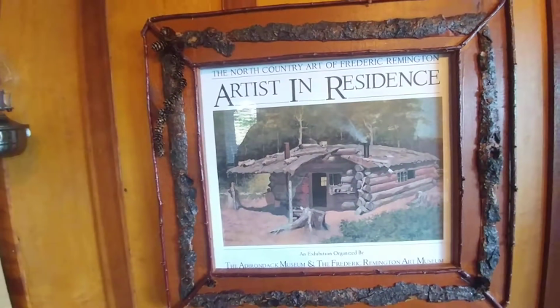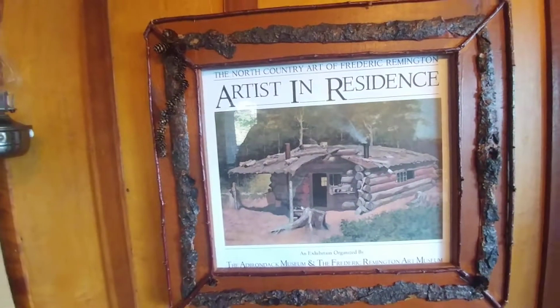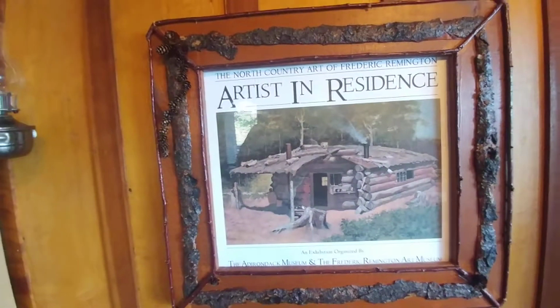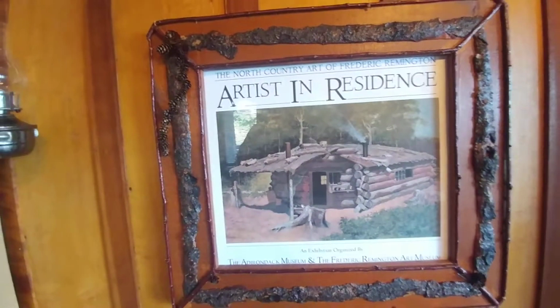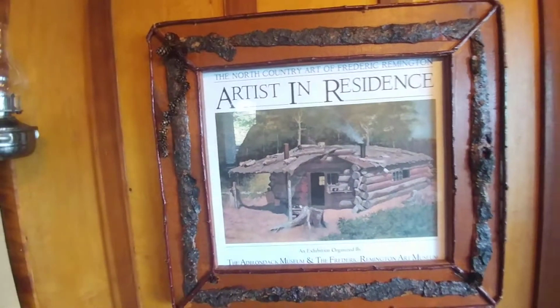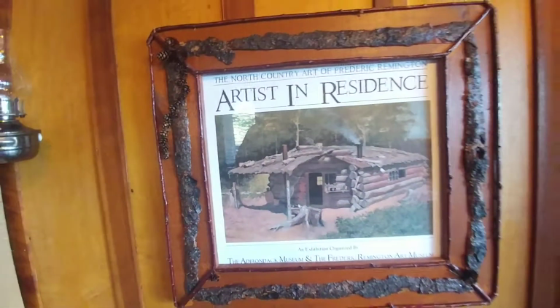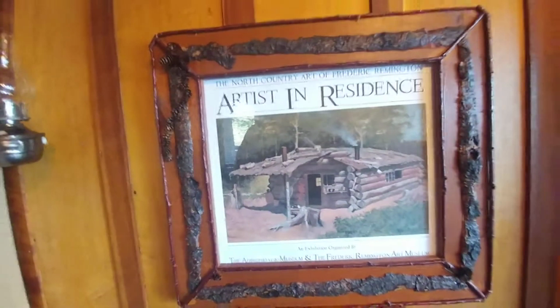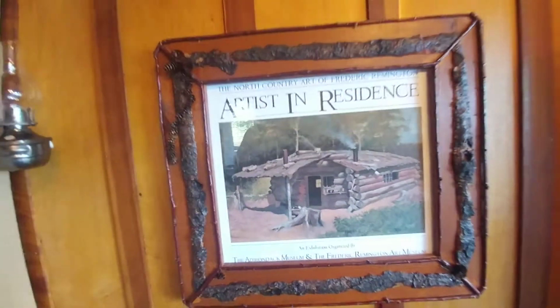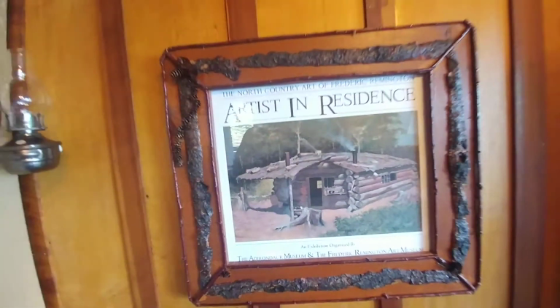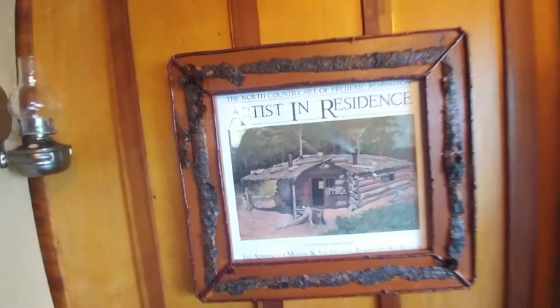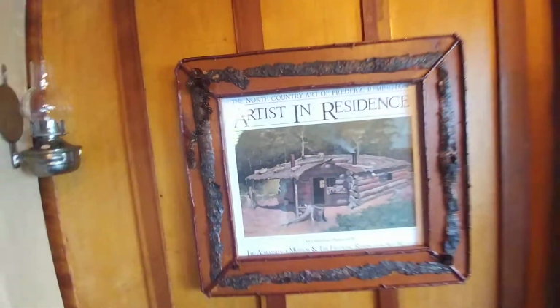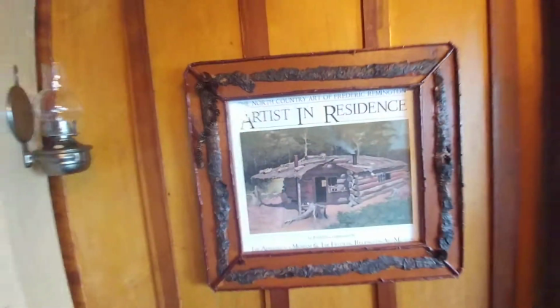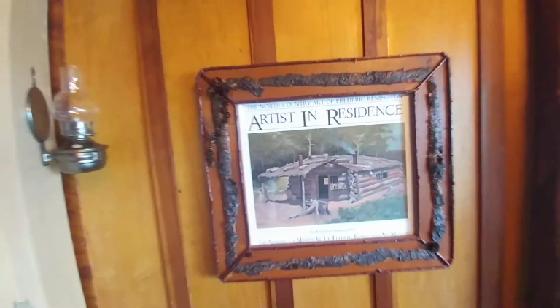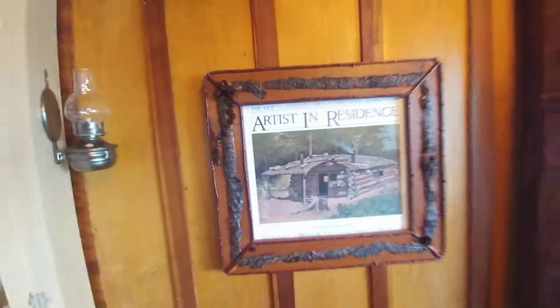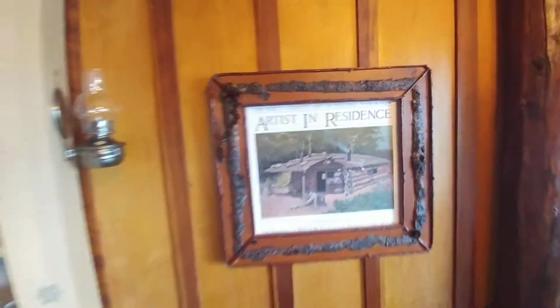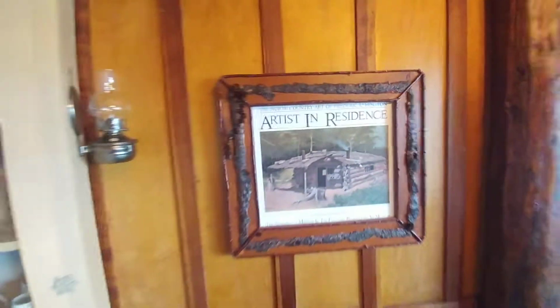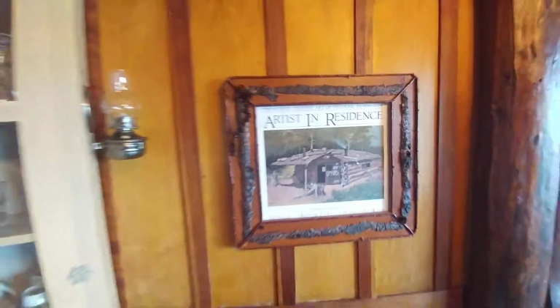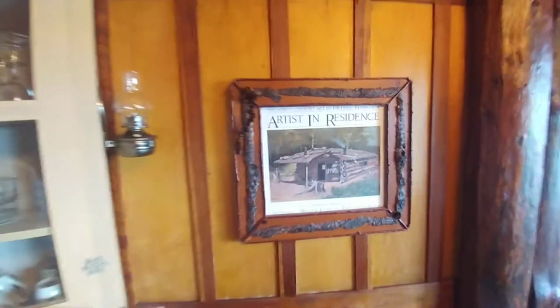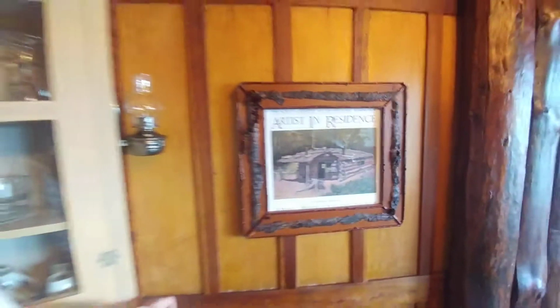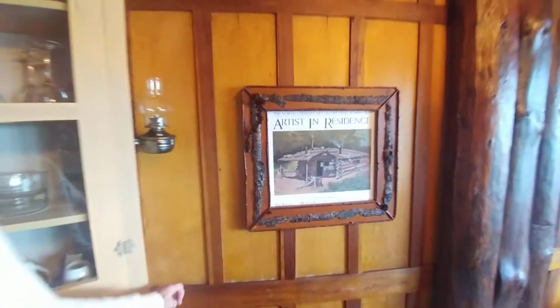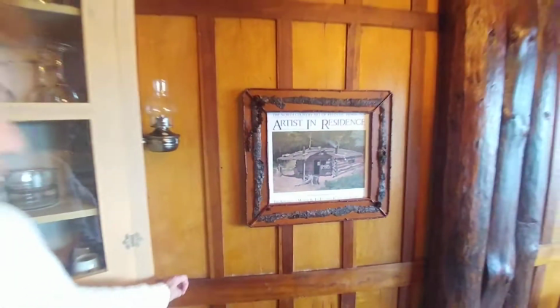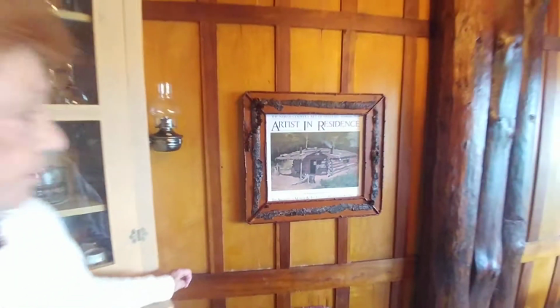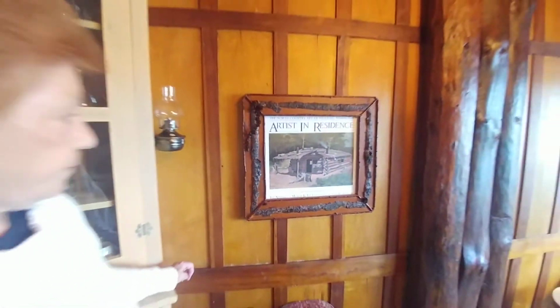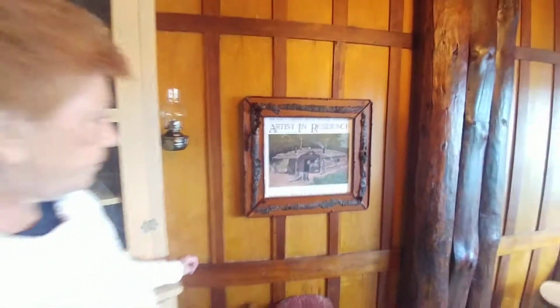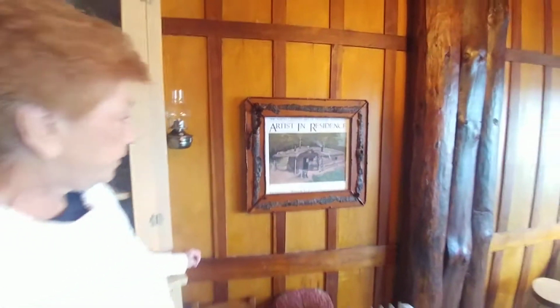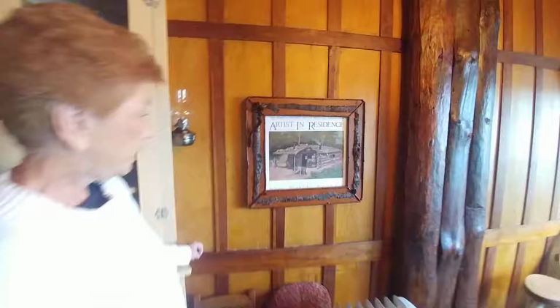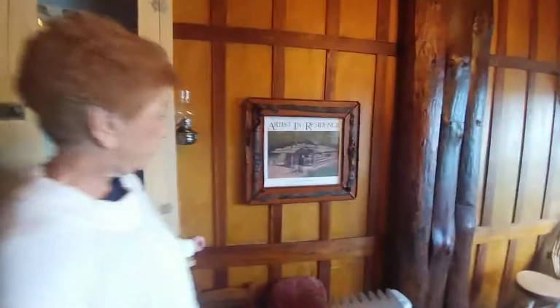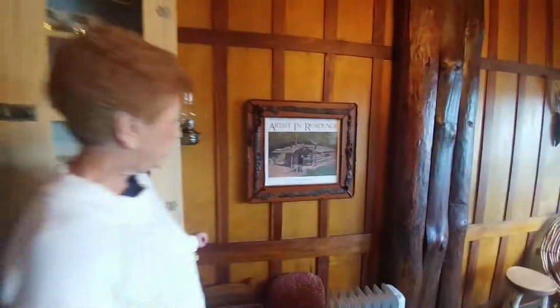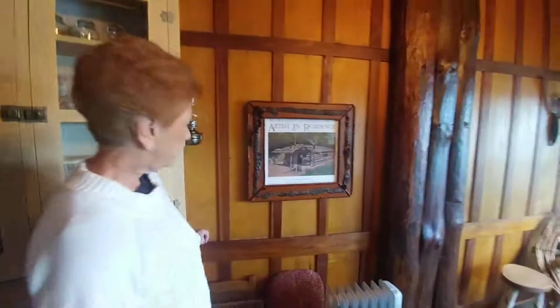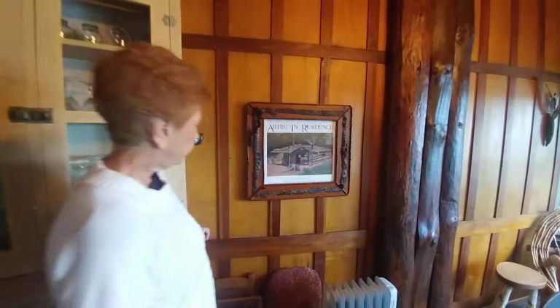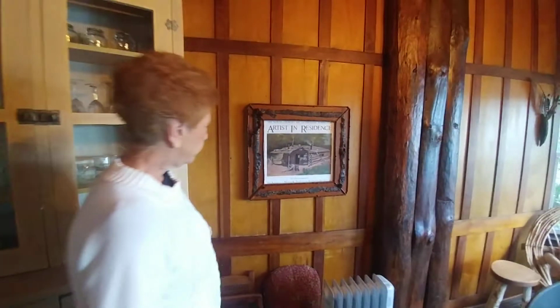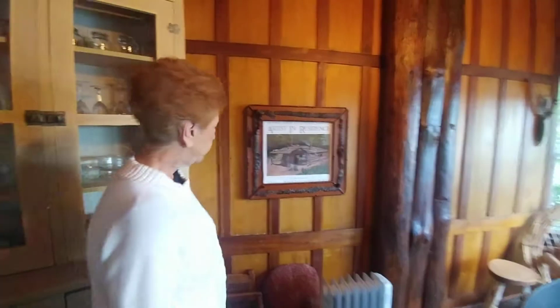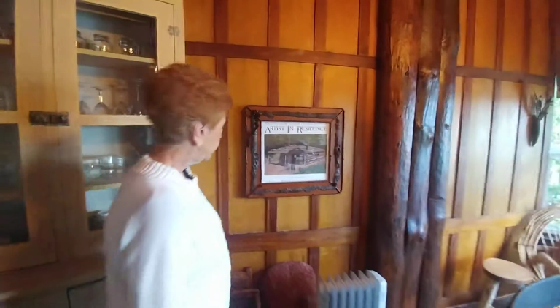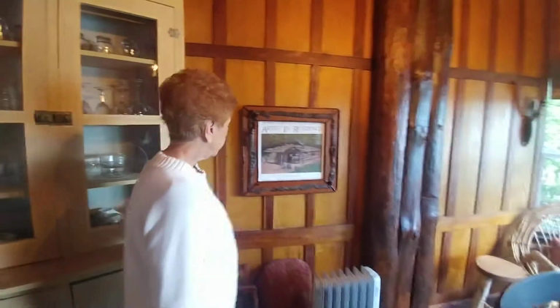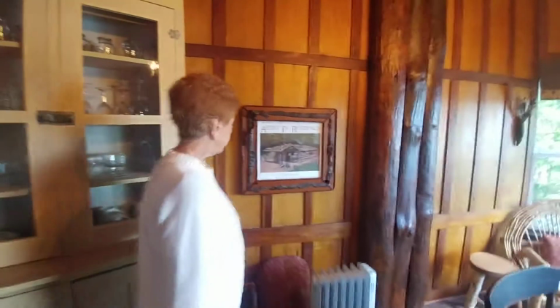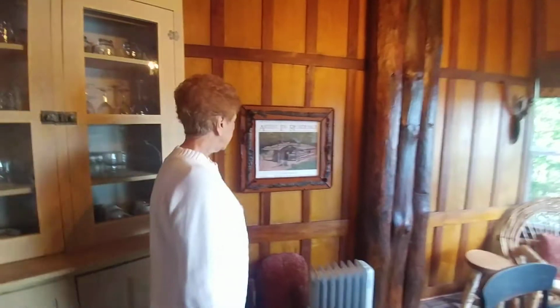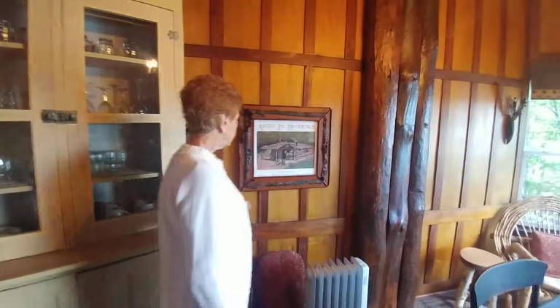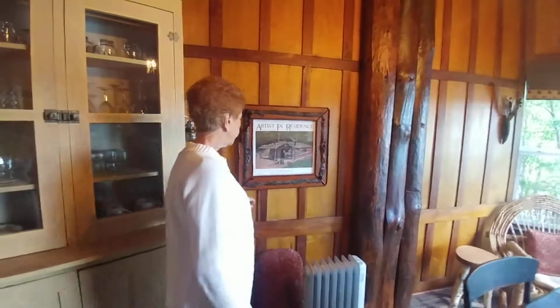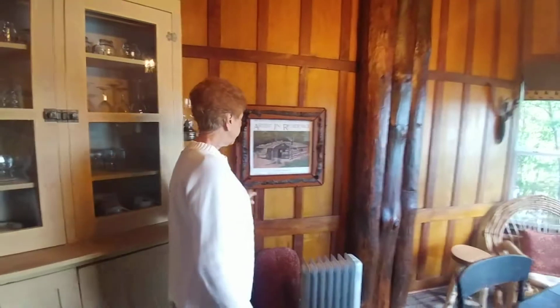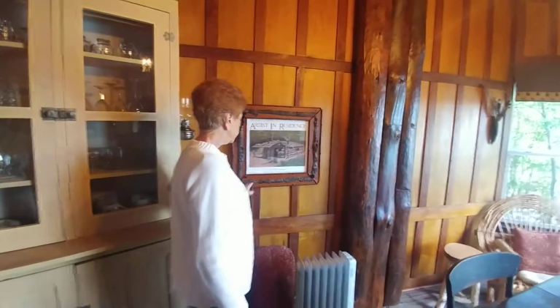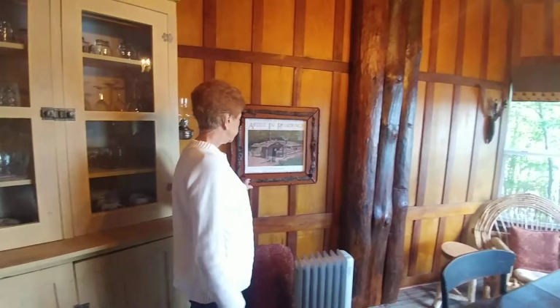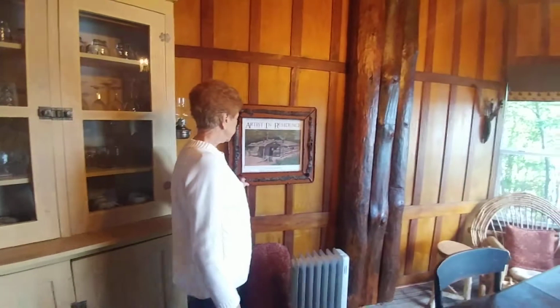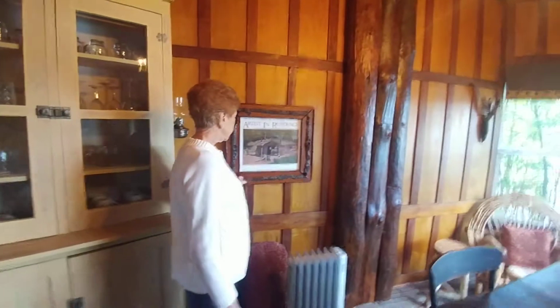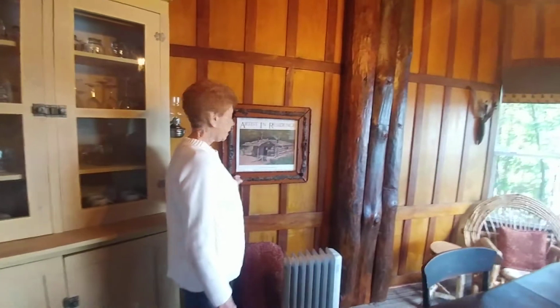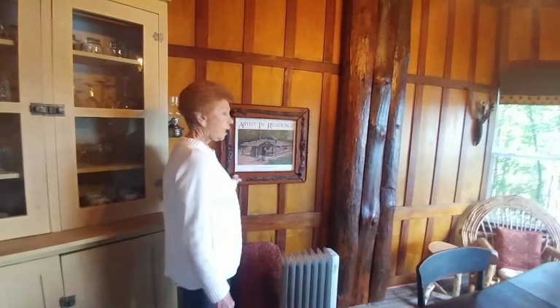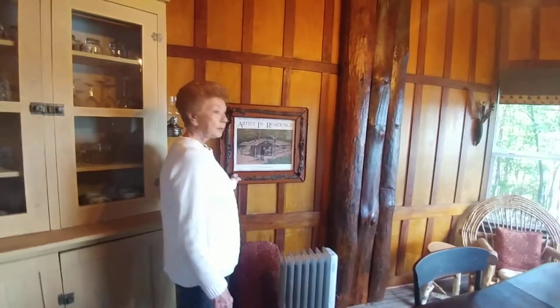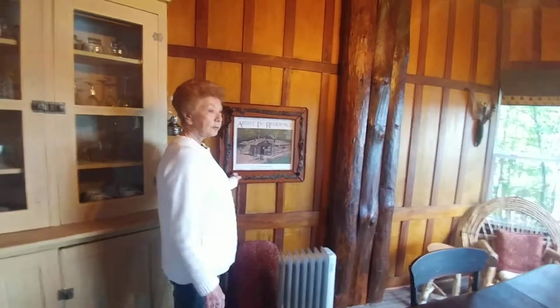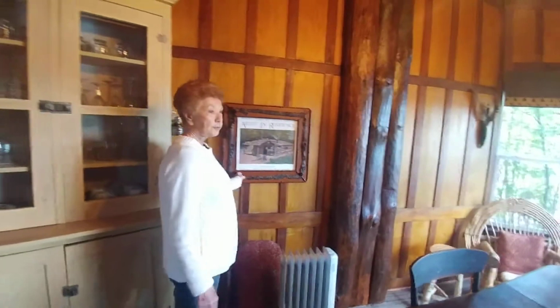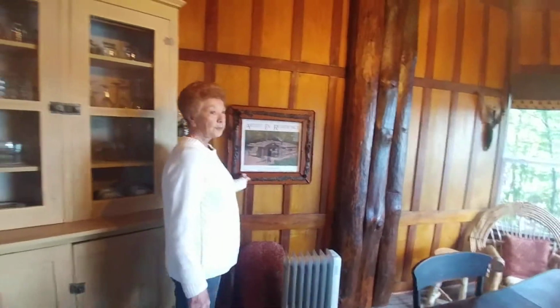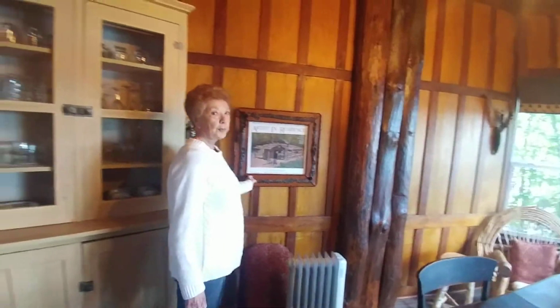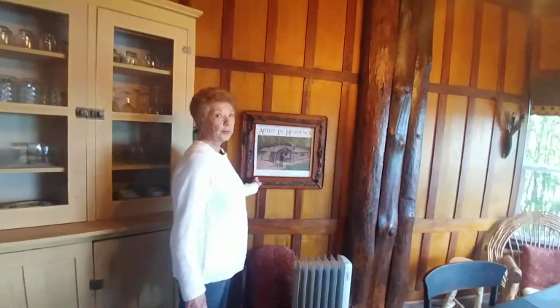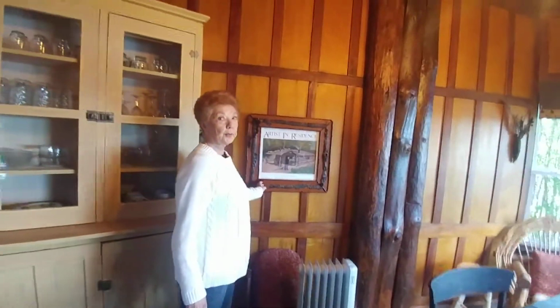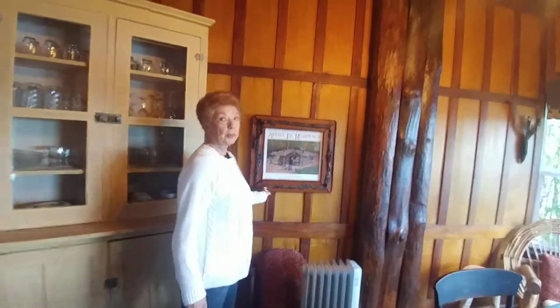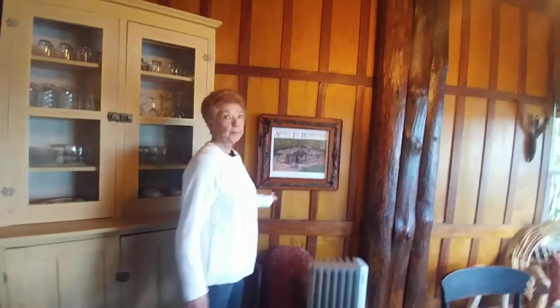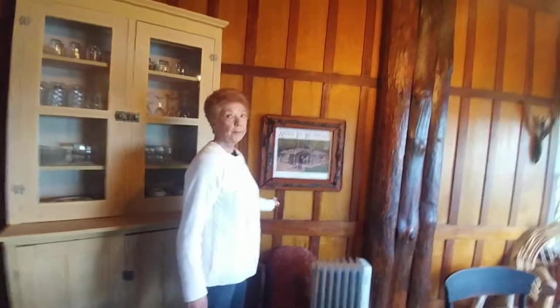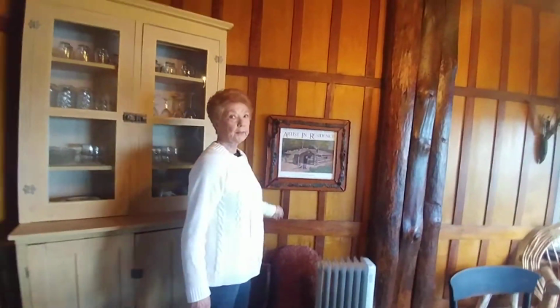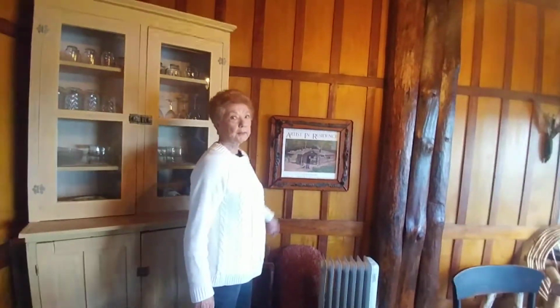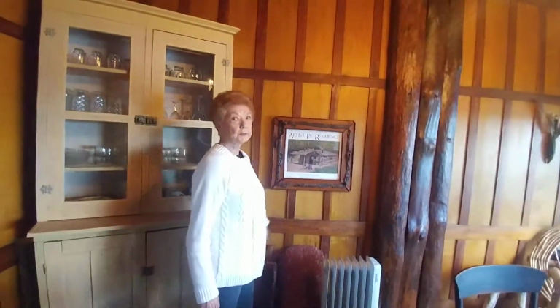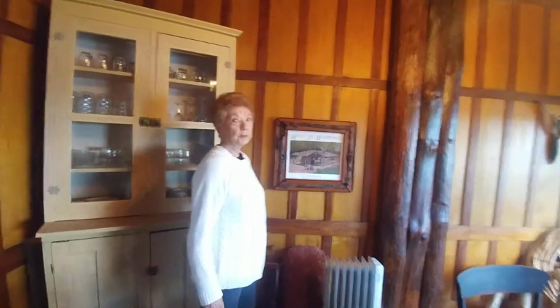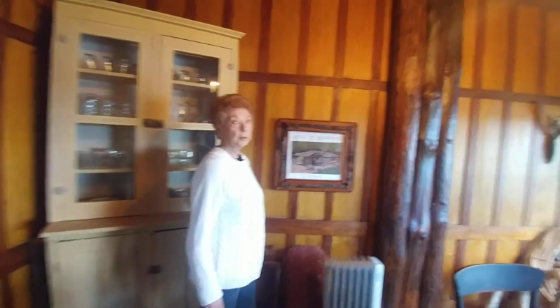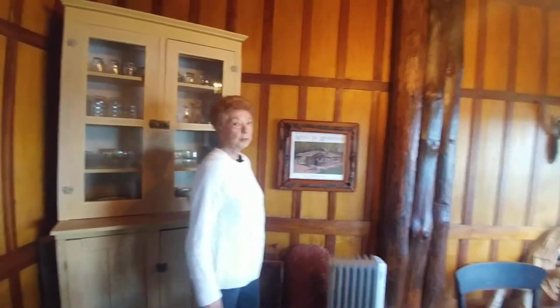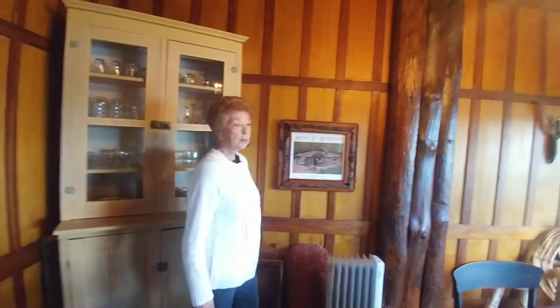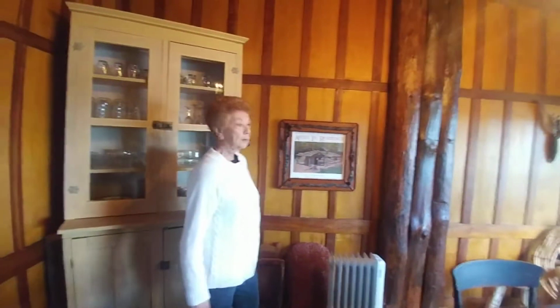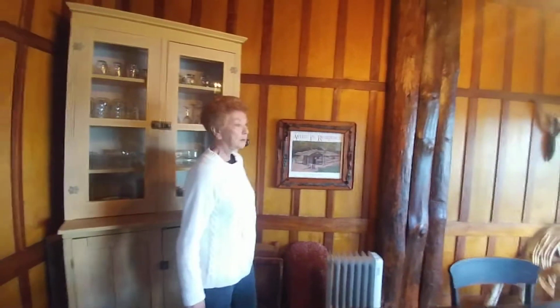And where is that museum? That's in Ogdensburg, I think is where it is.